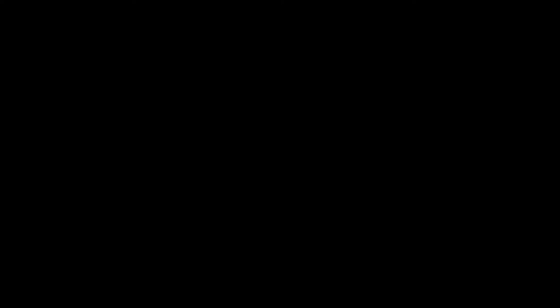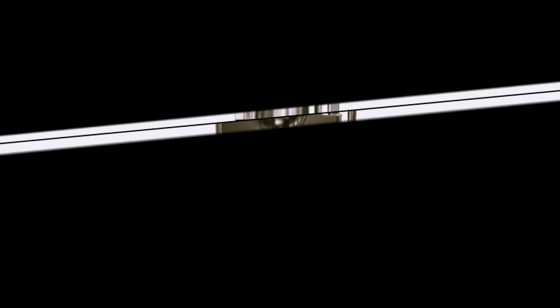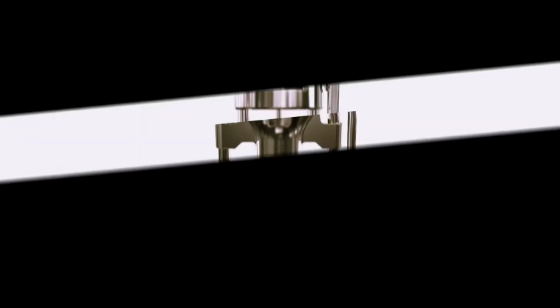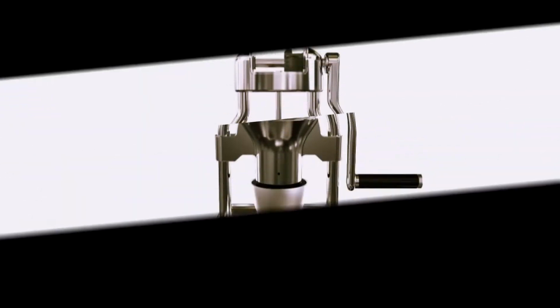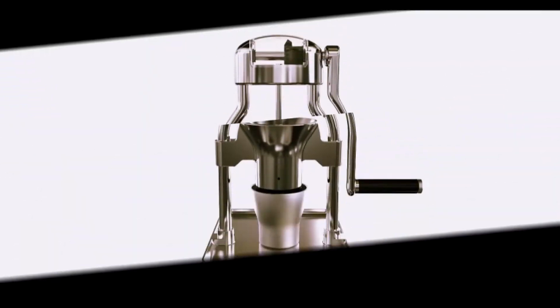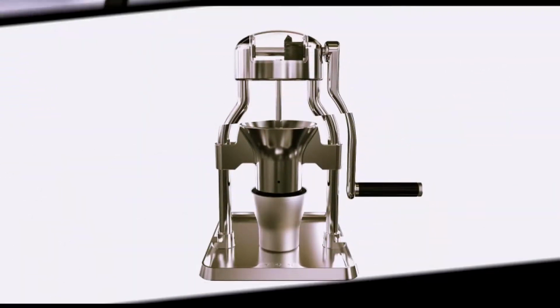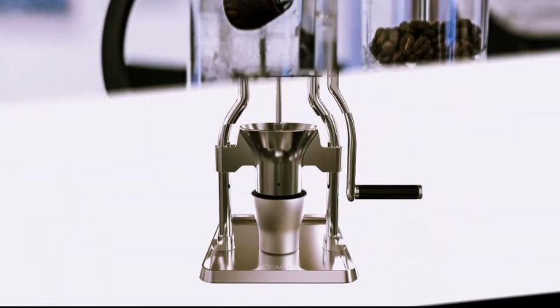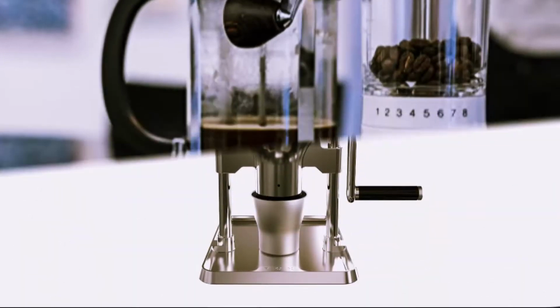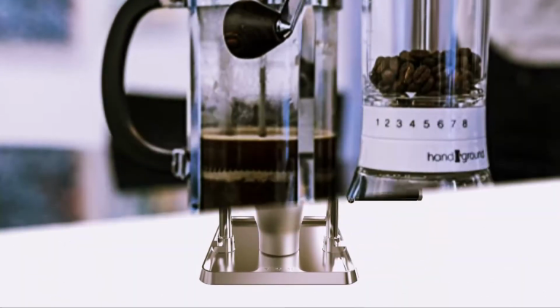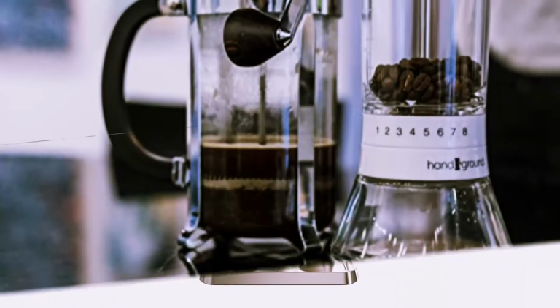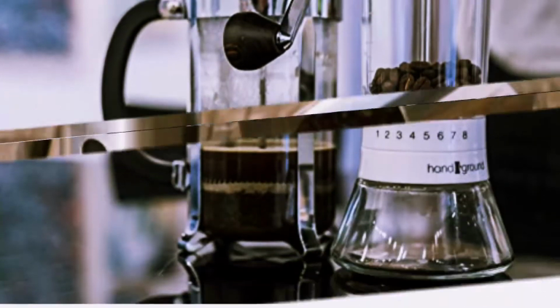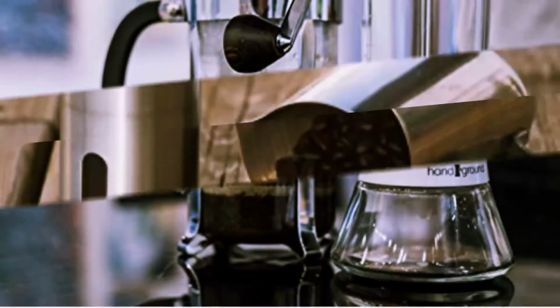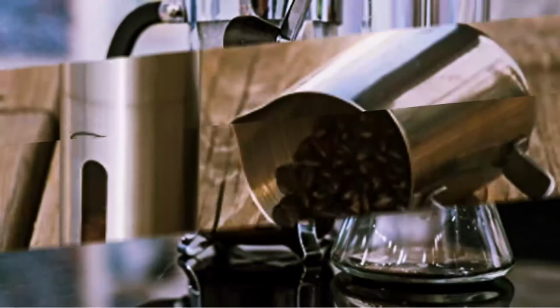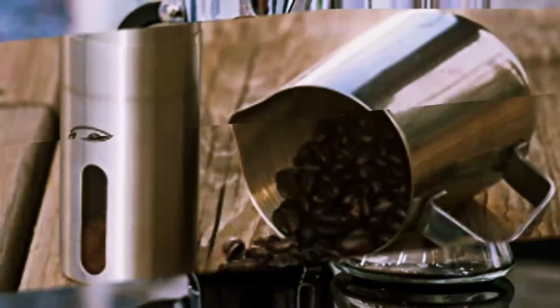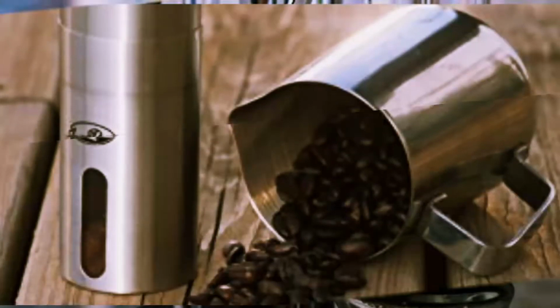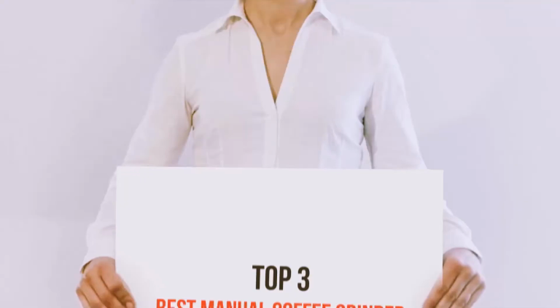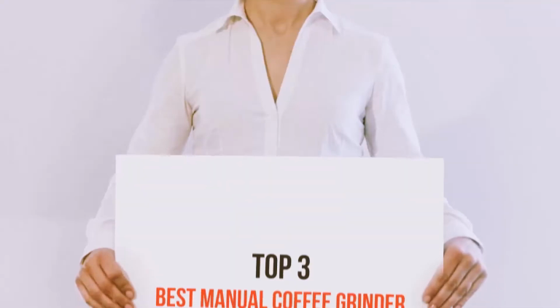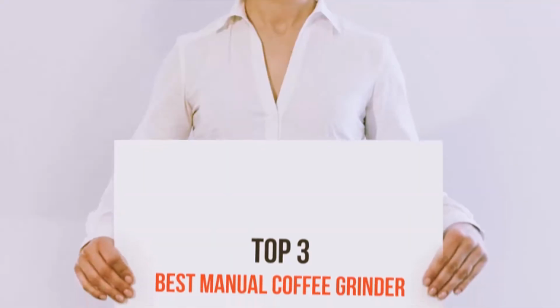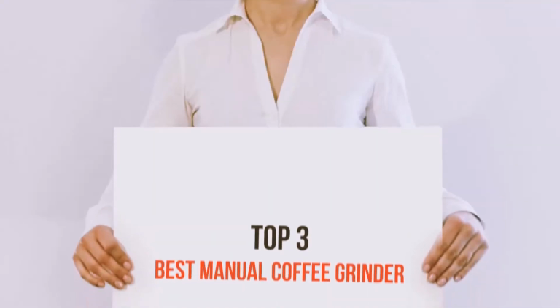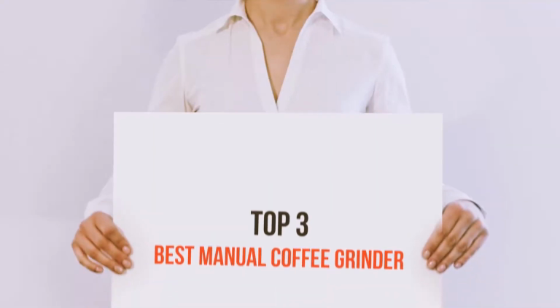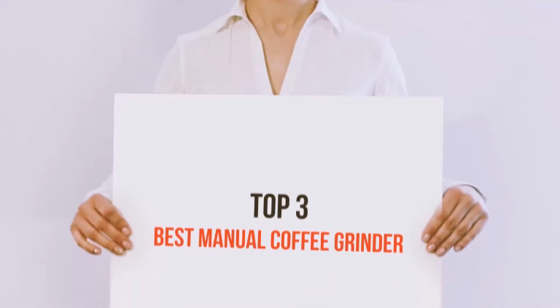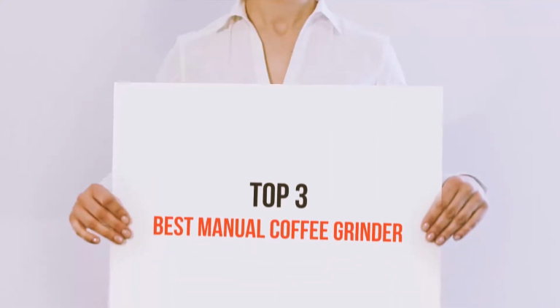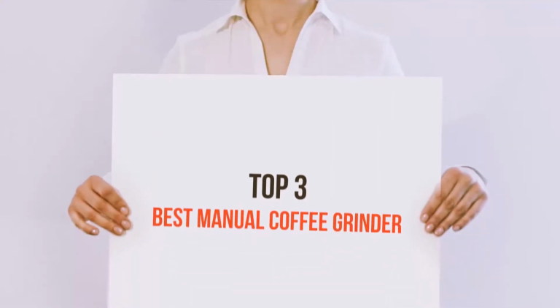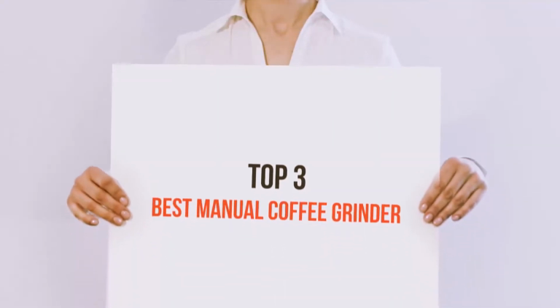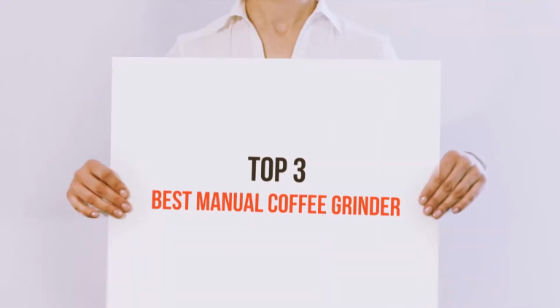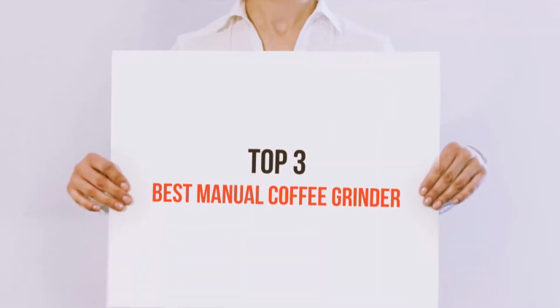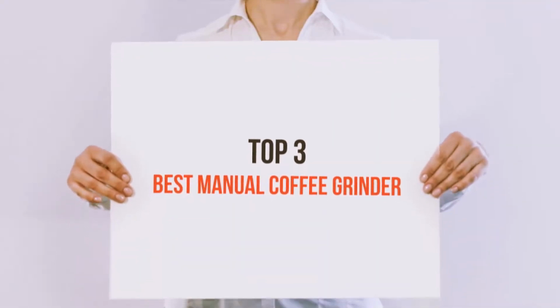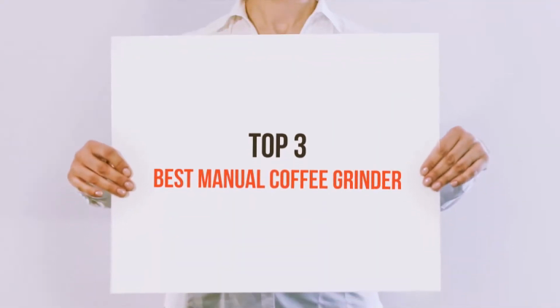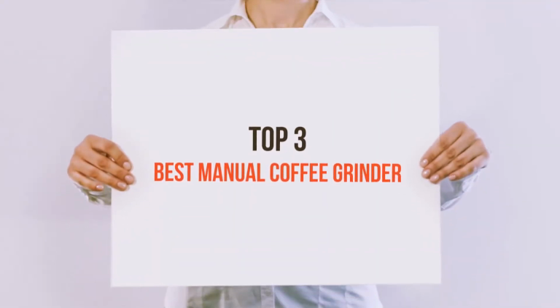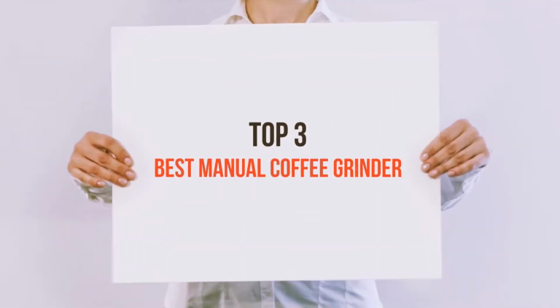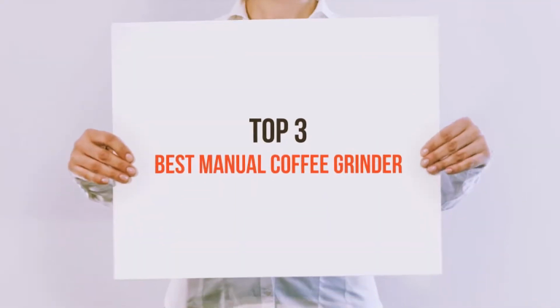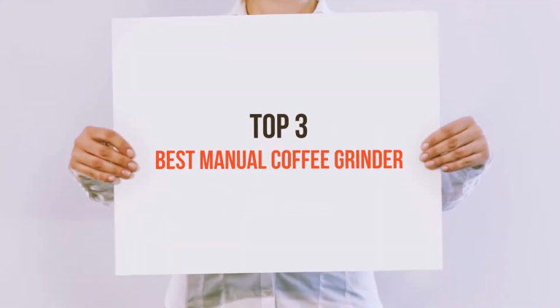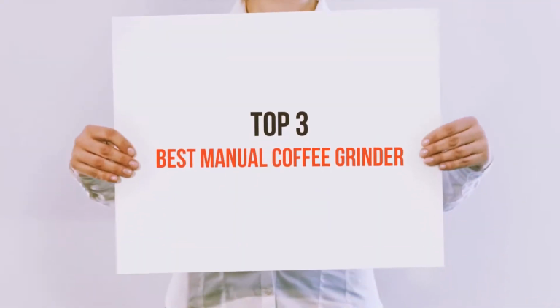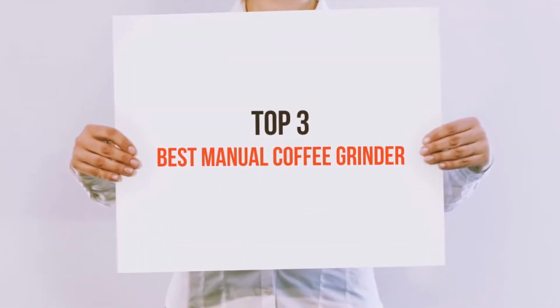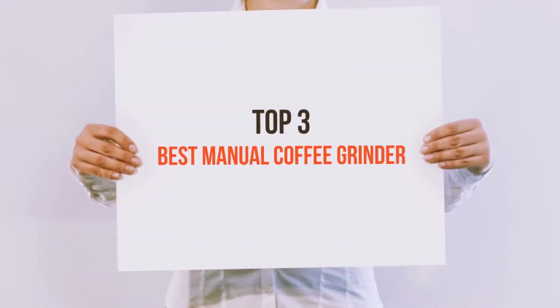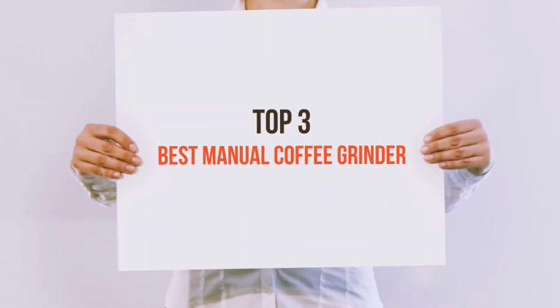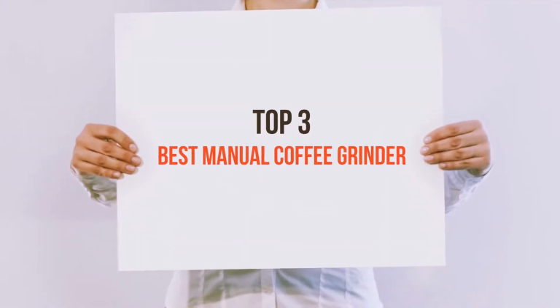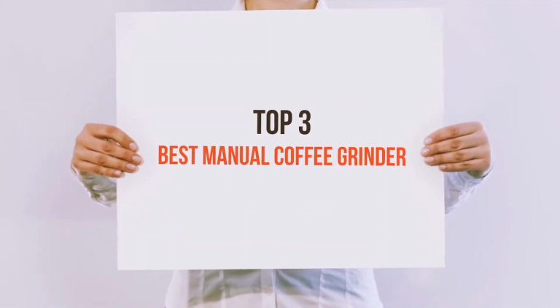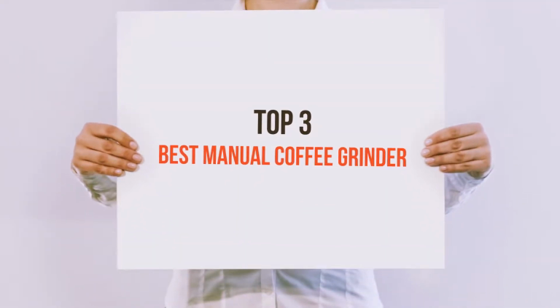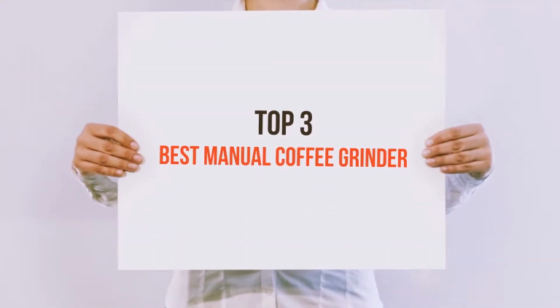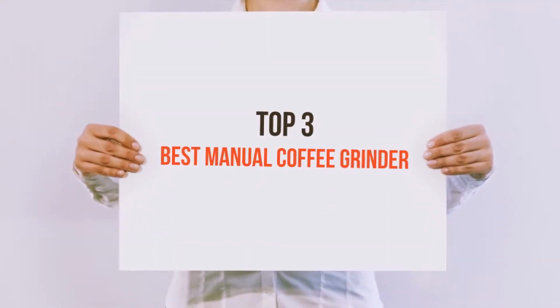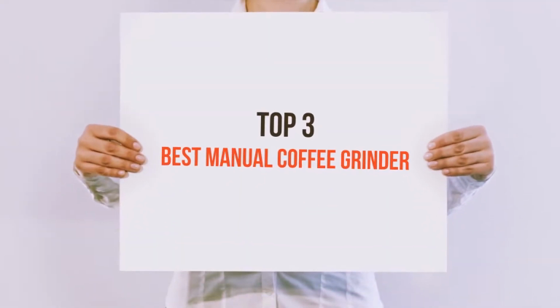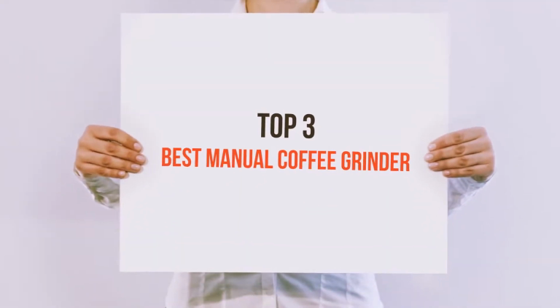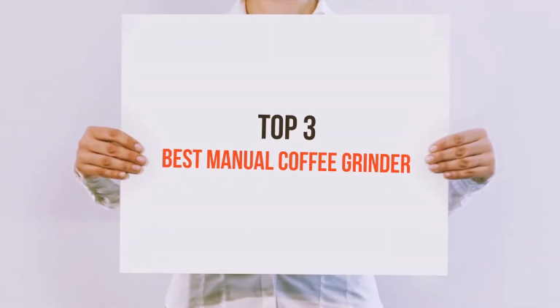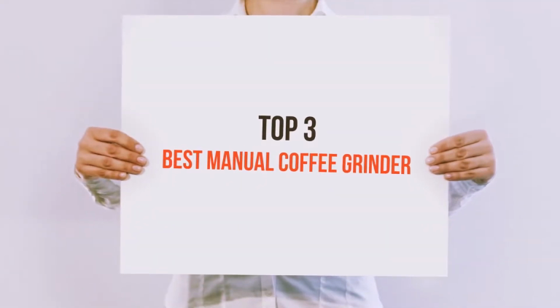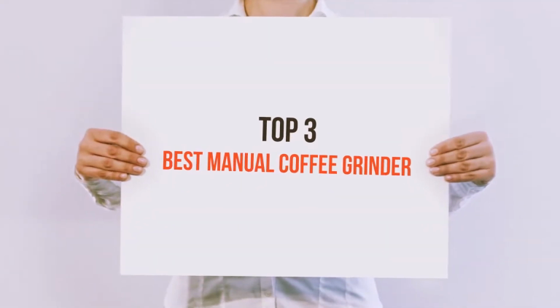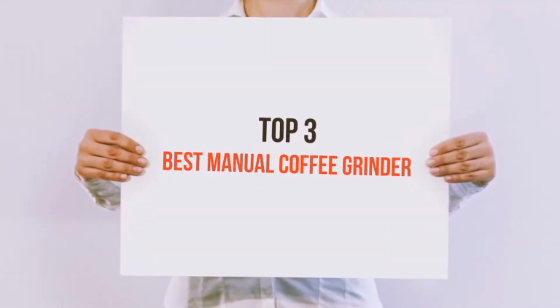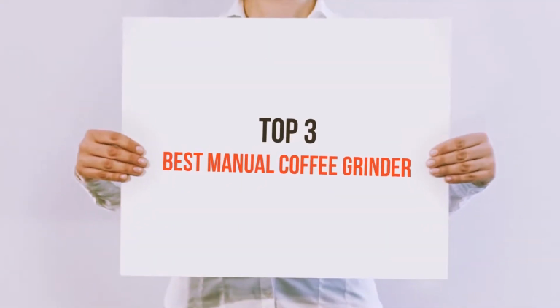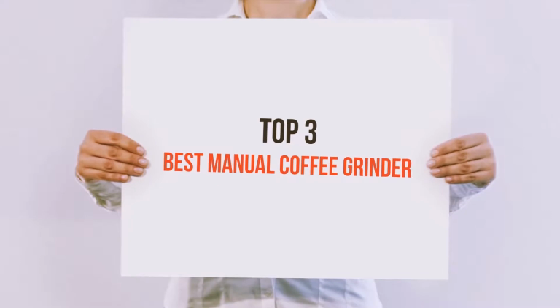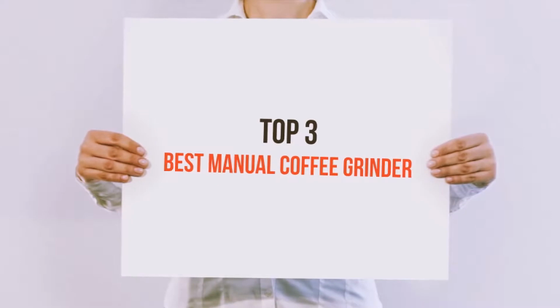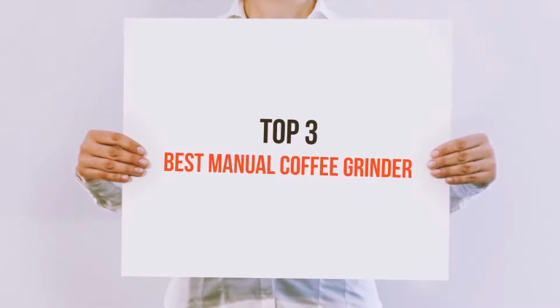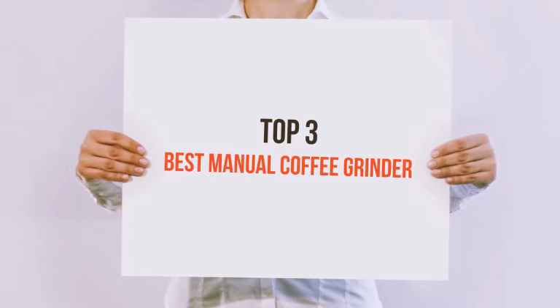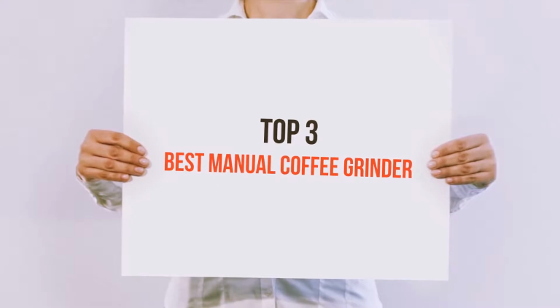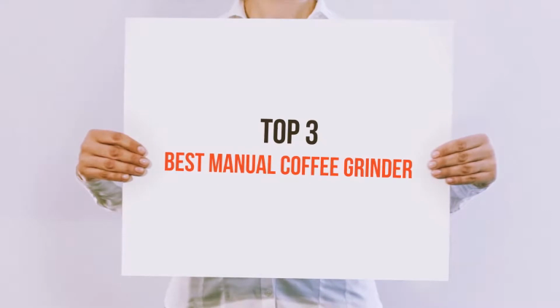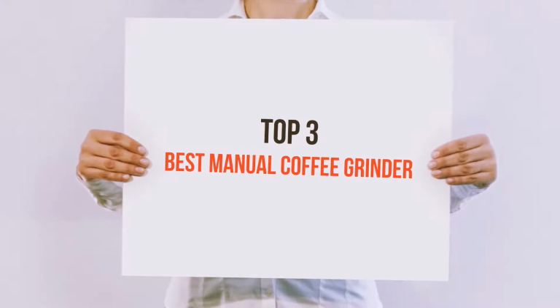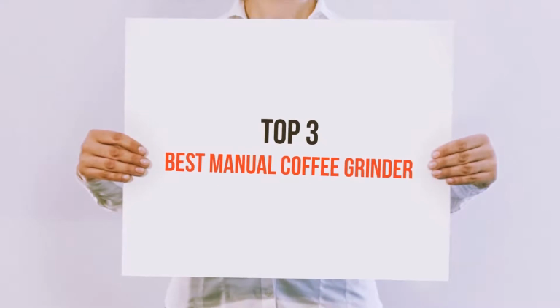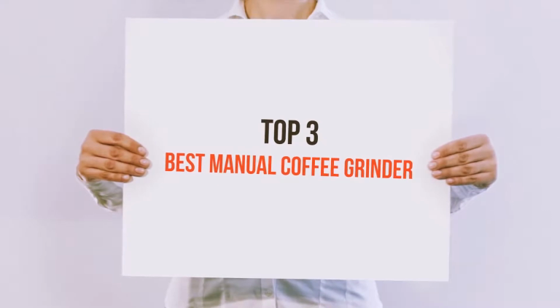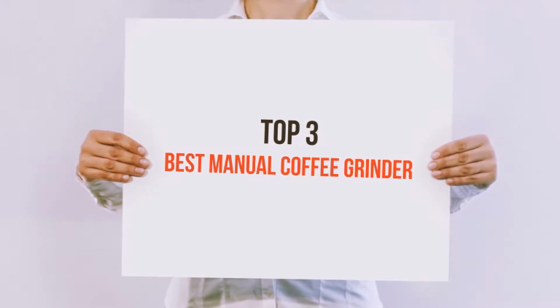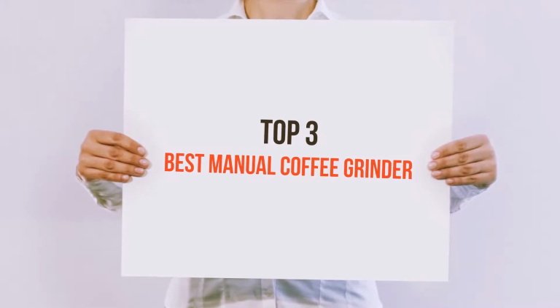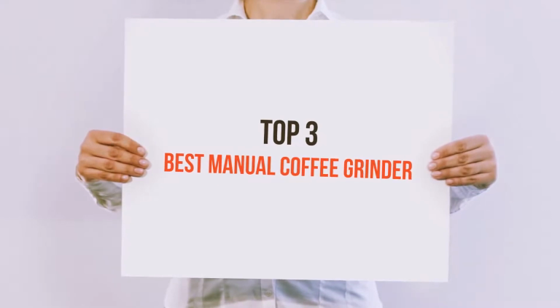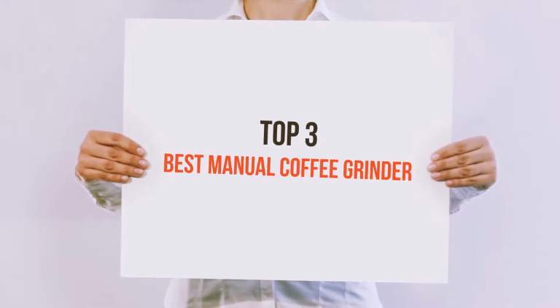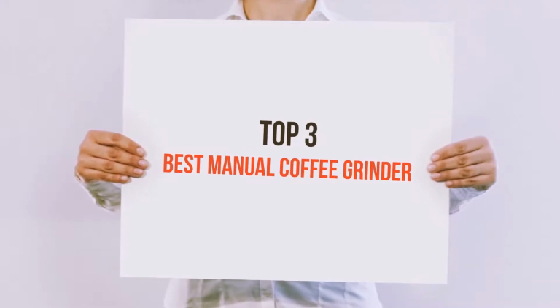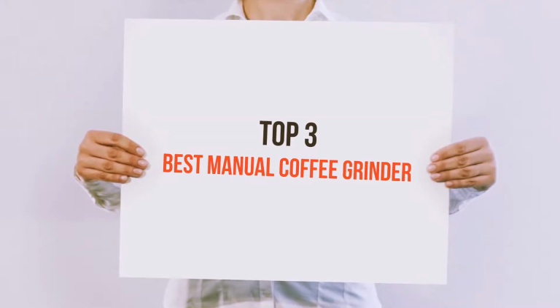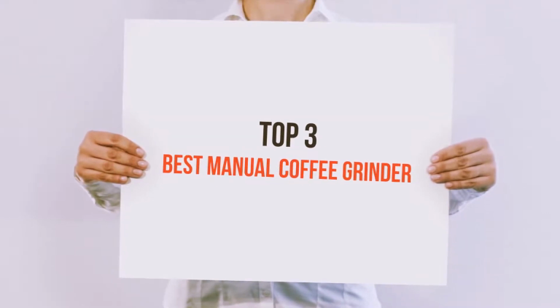Hi everyone, welcome back to my channel. Today I'm going to talk about the Top 3 Best Manual Coffee Grinders.